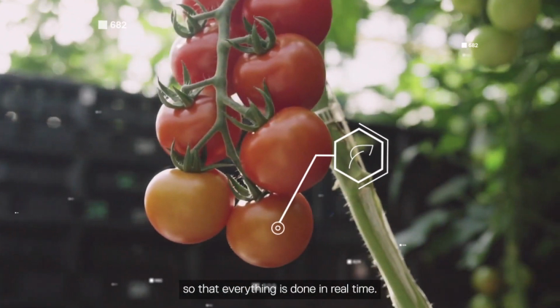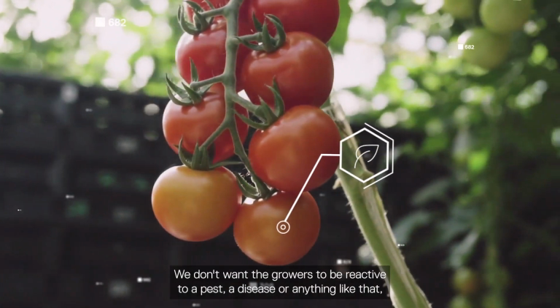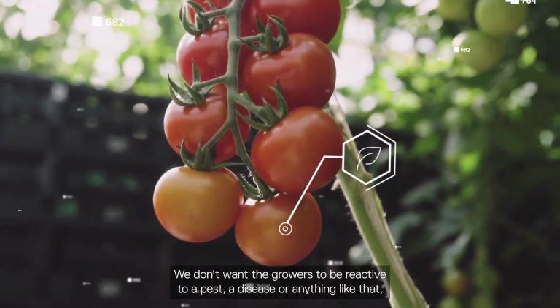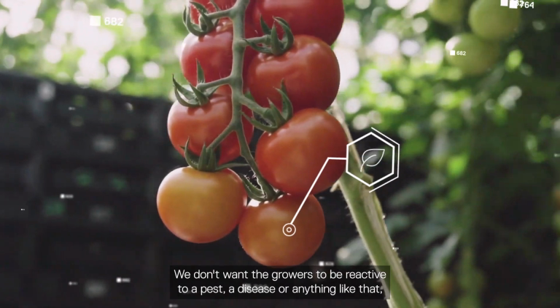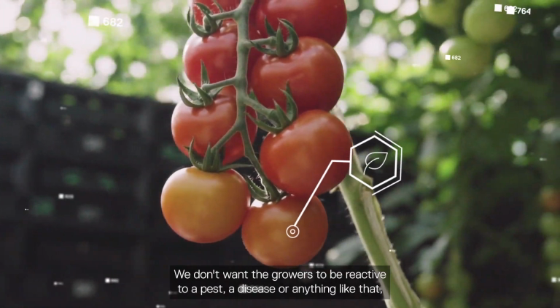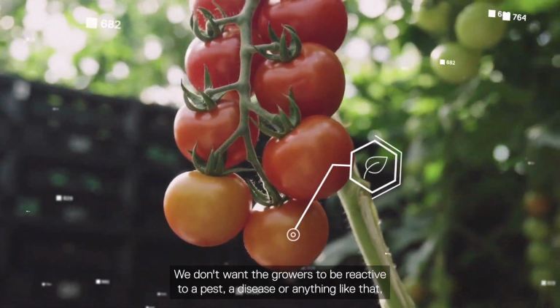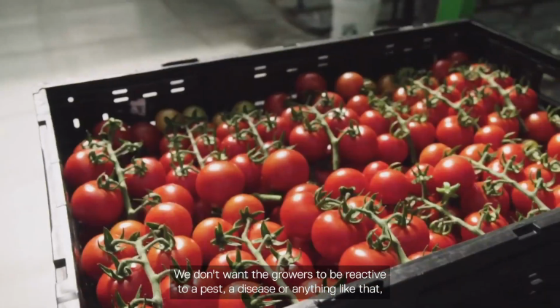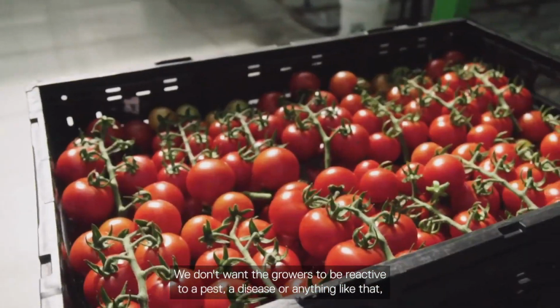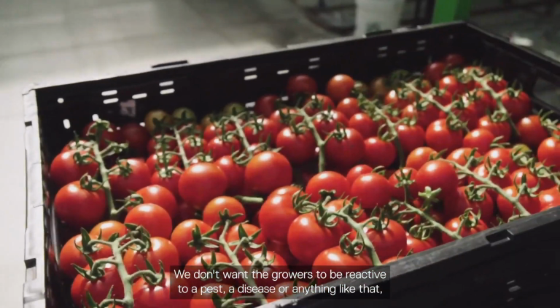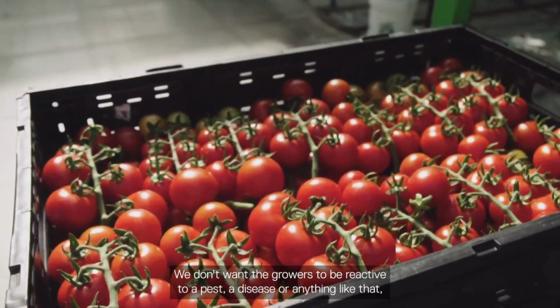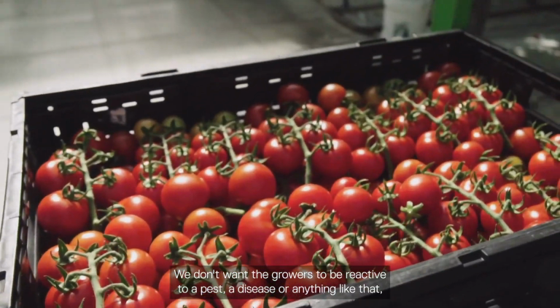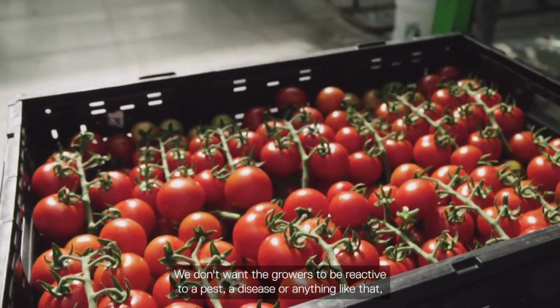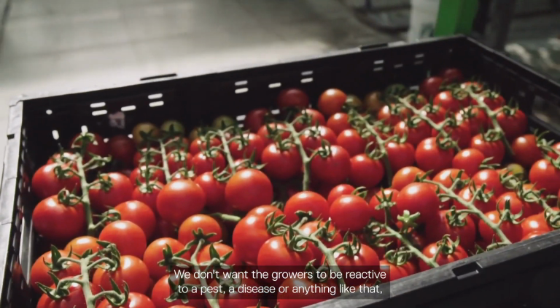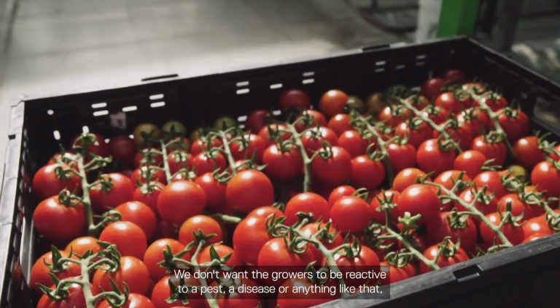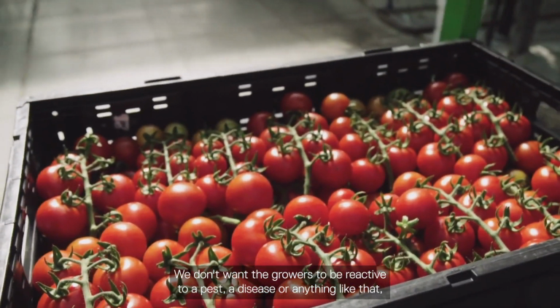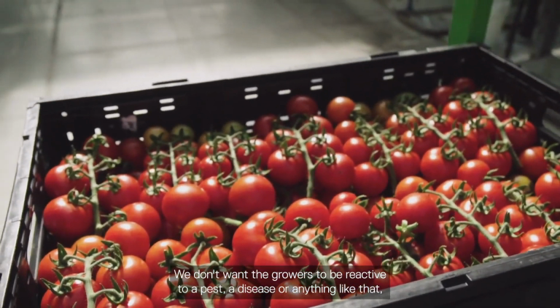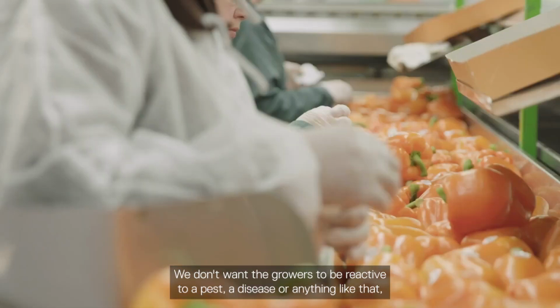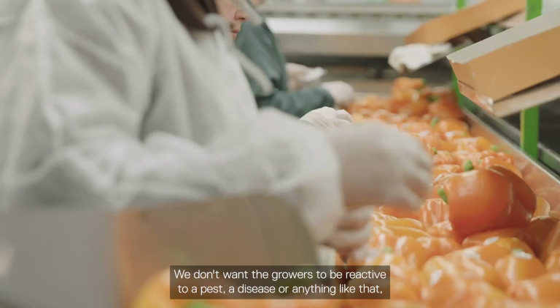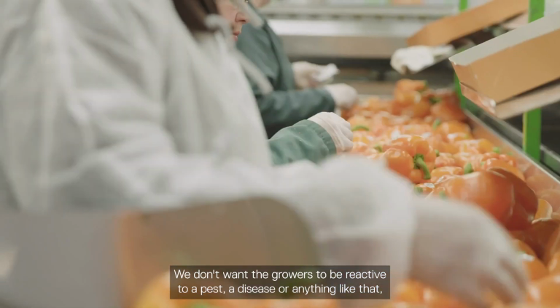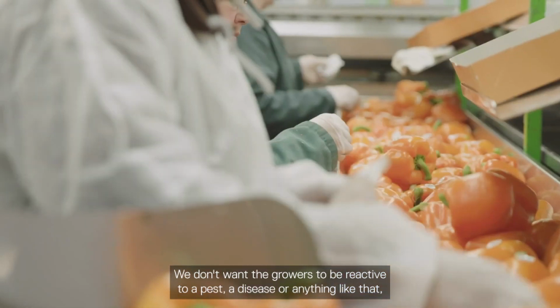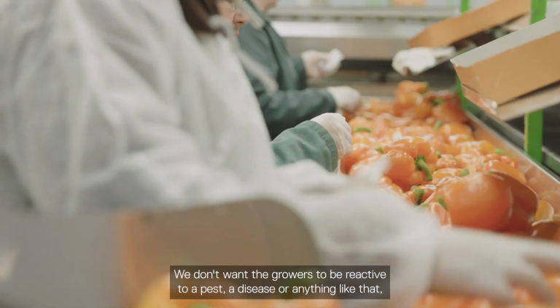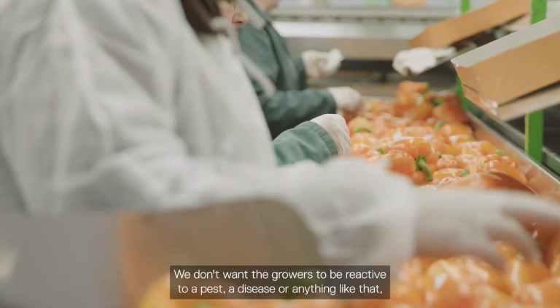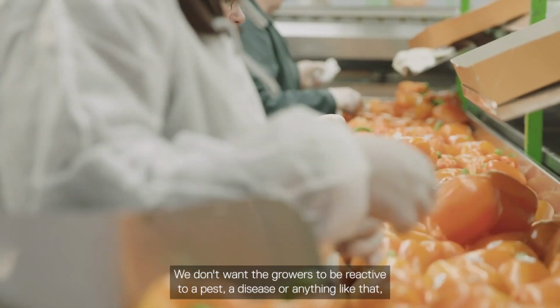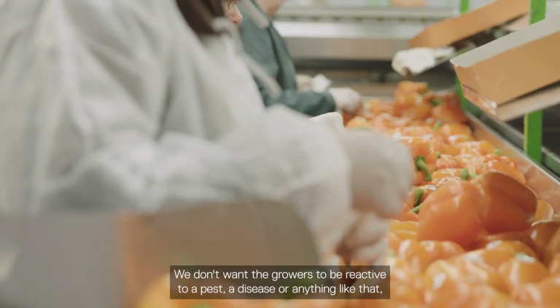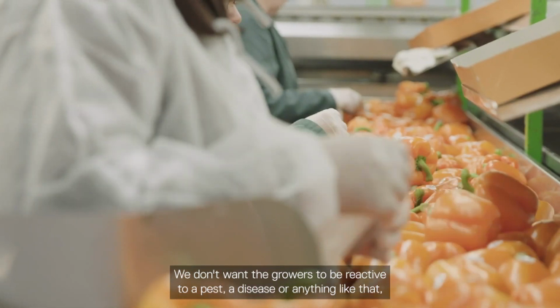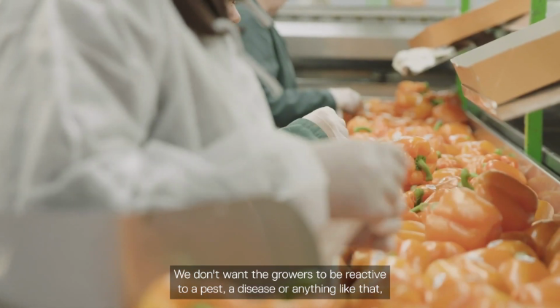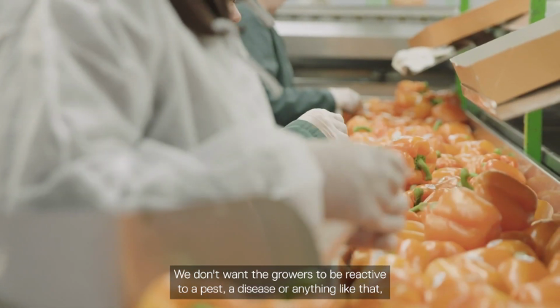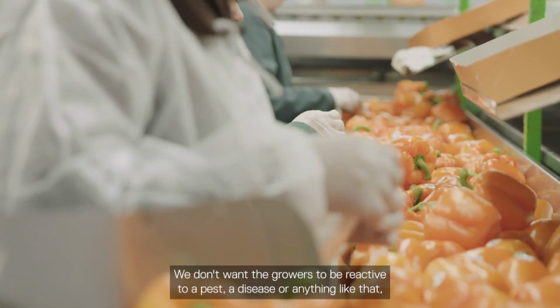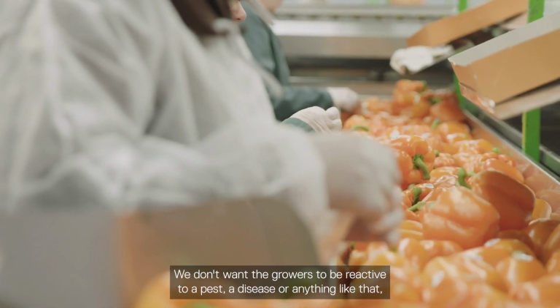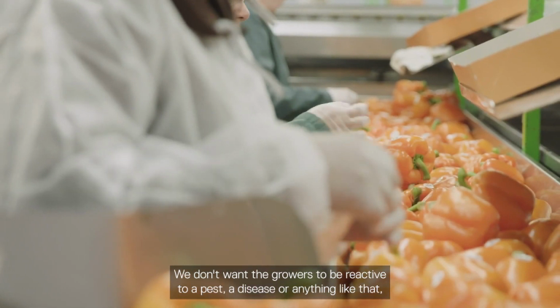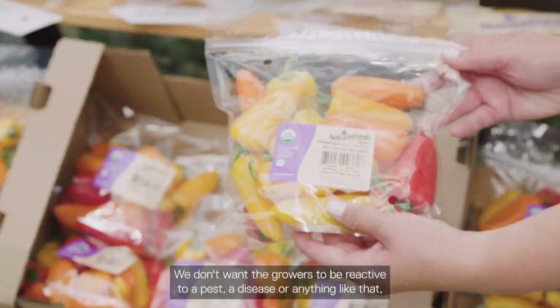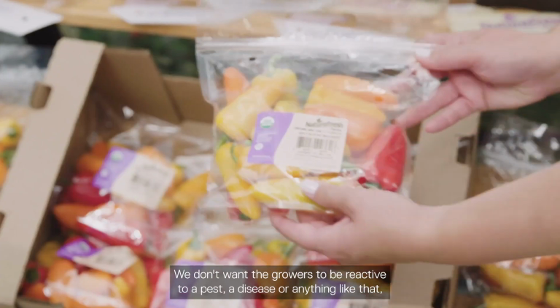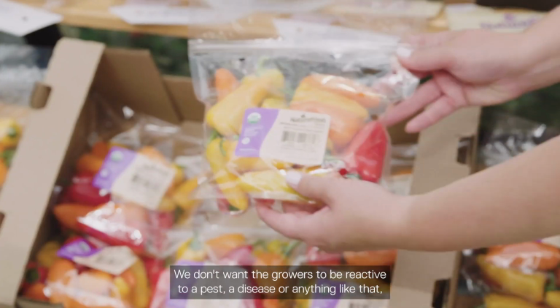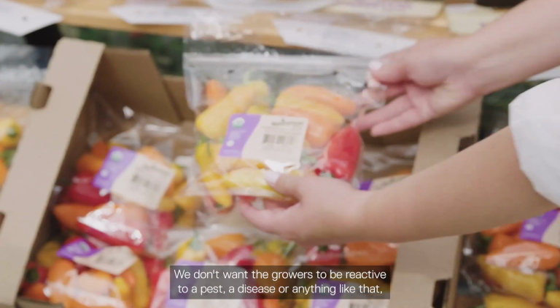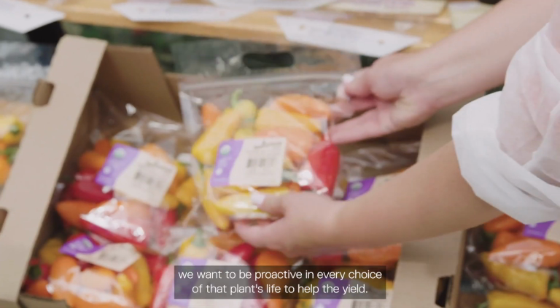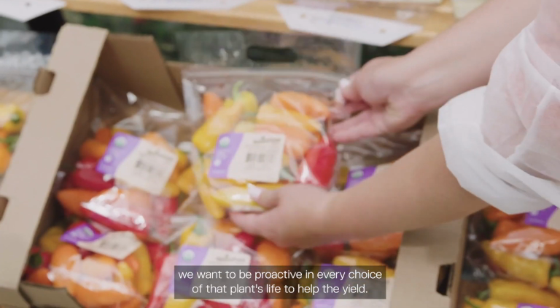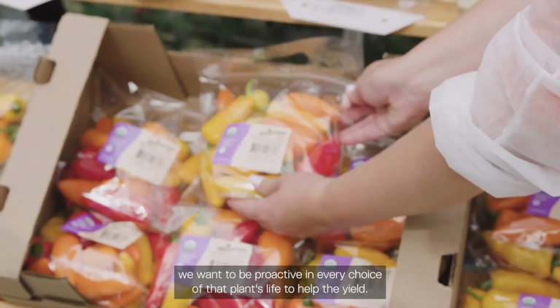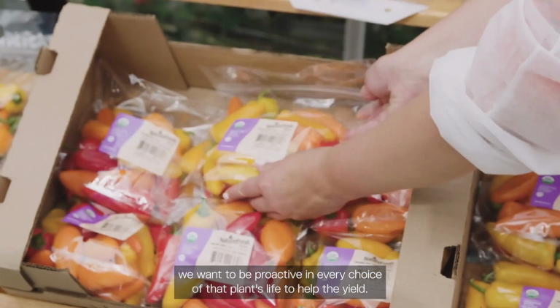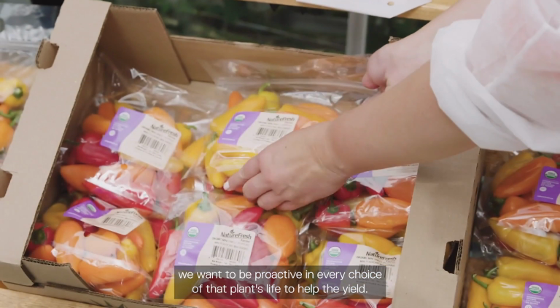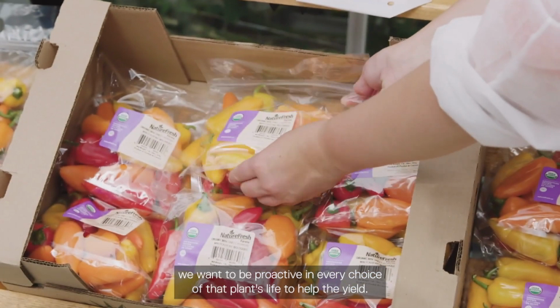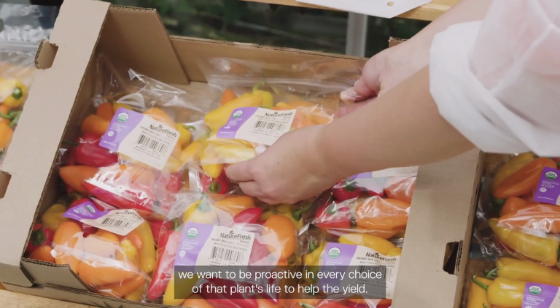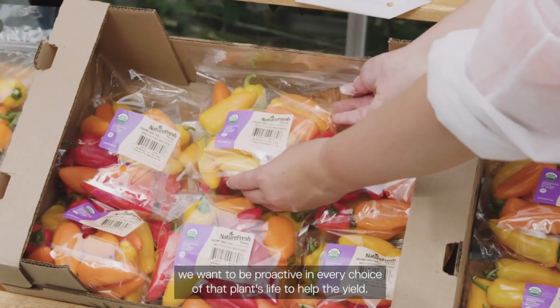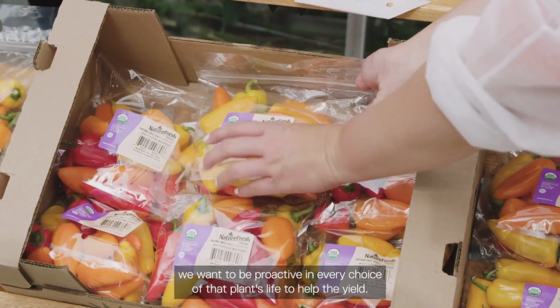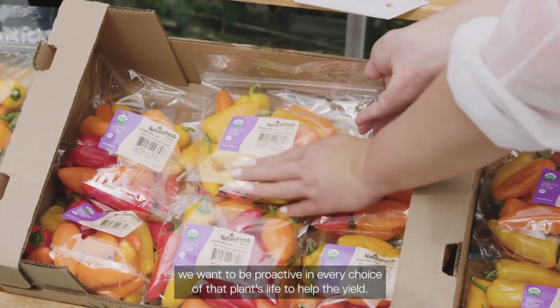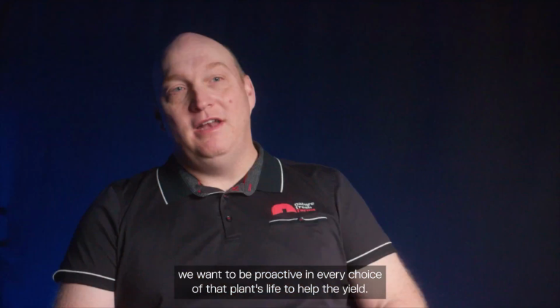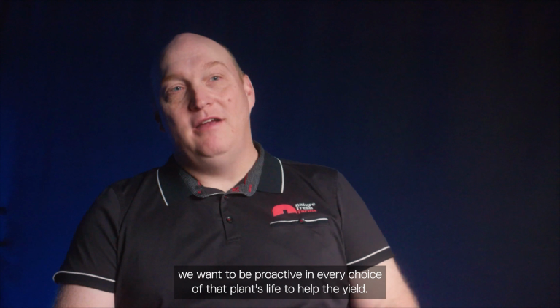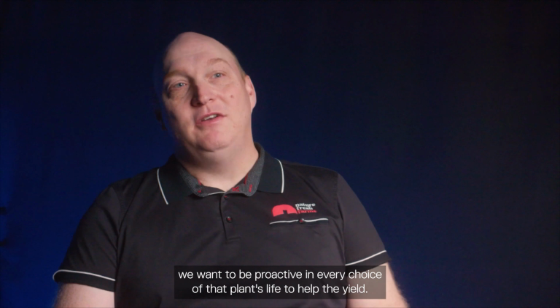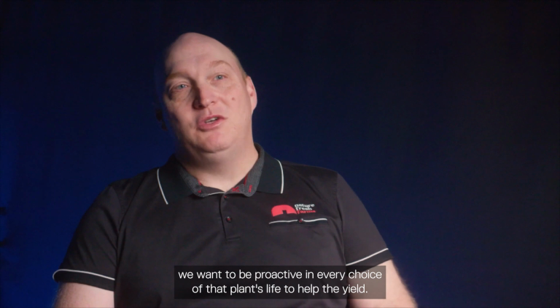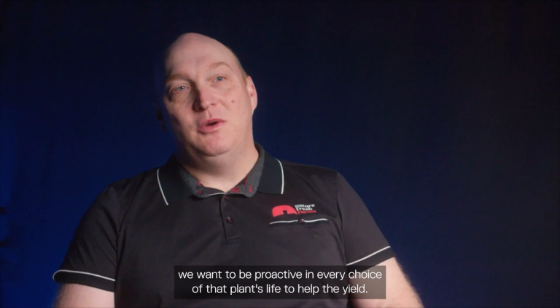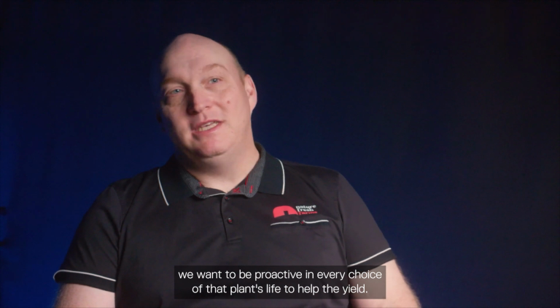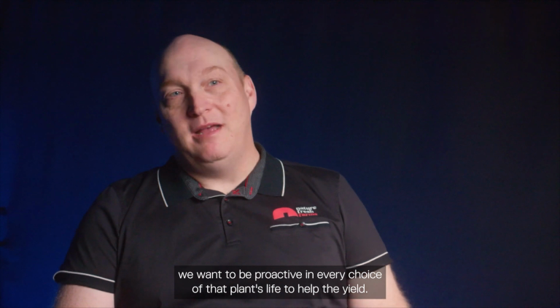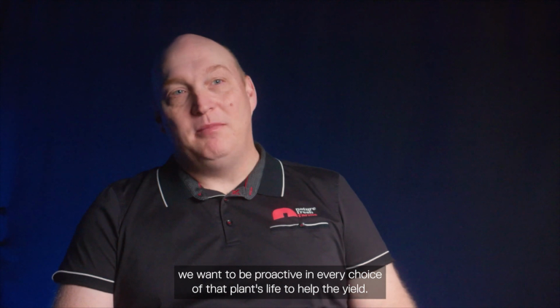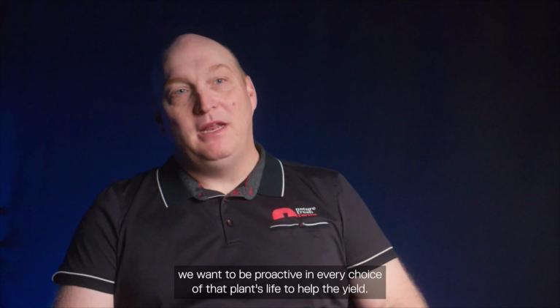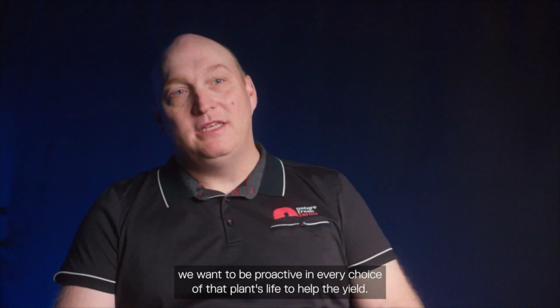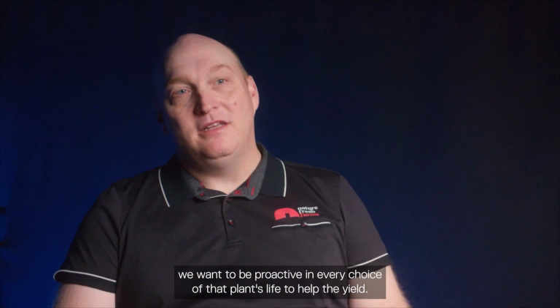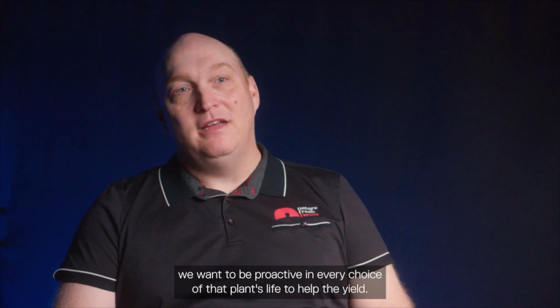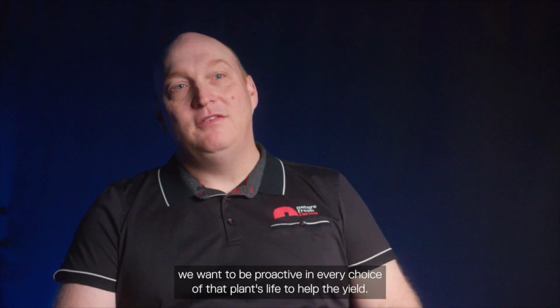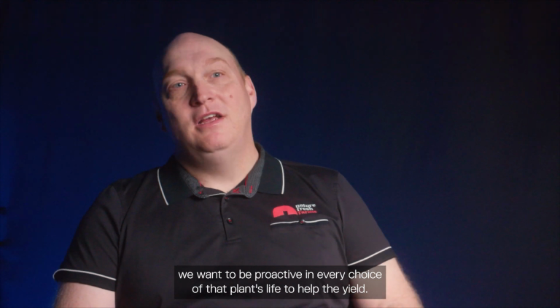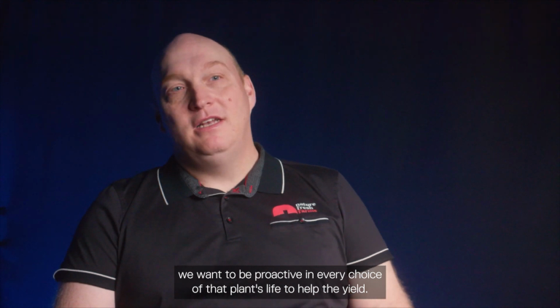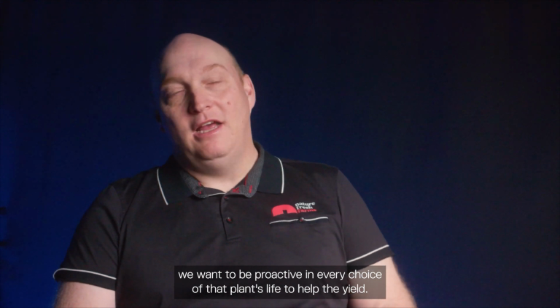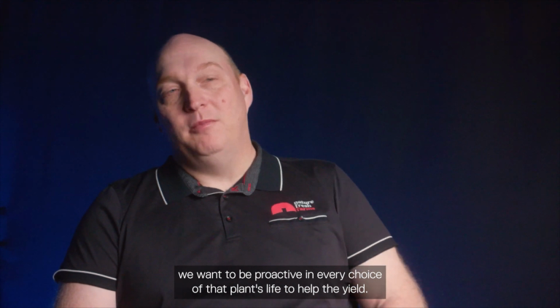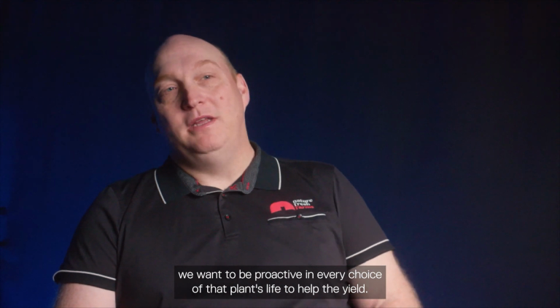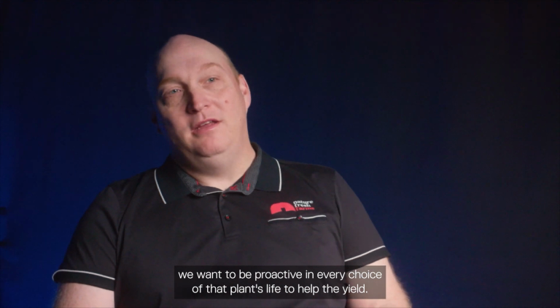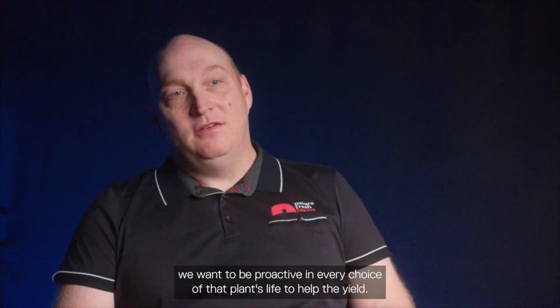We don't want the growers to be reactive to a pest, a disease, or anything like that. We want to be proactive in every choice of that plant's life to help the yield.